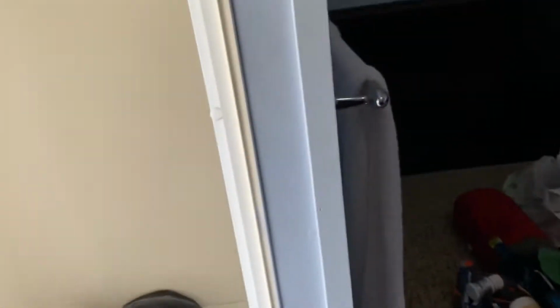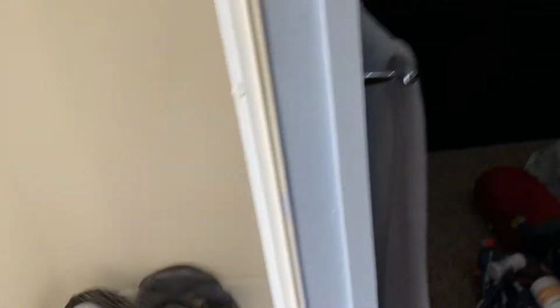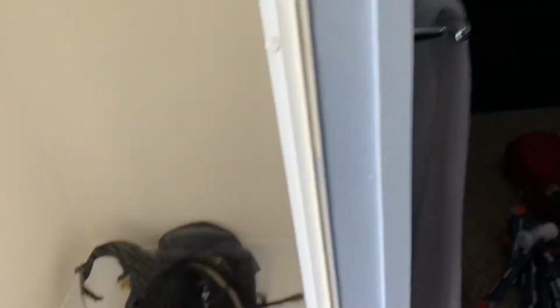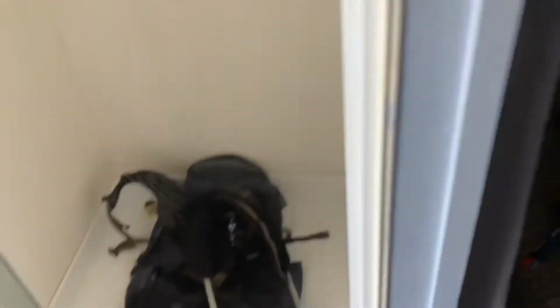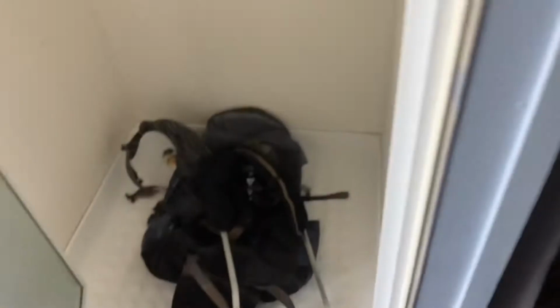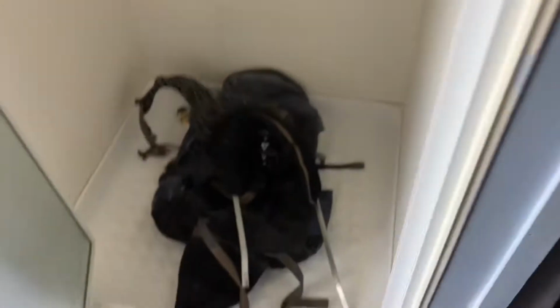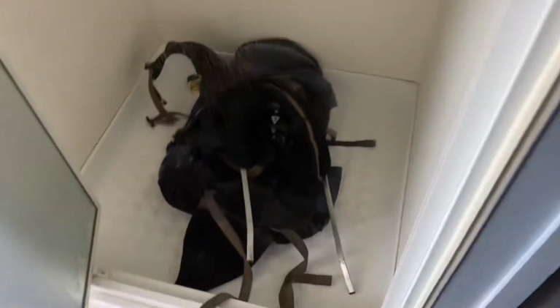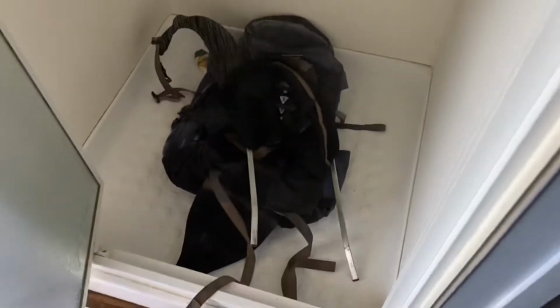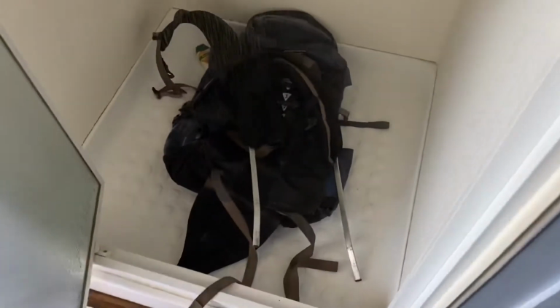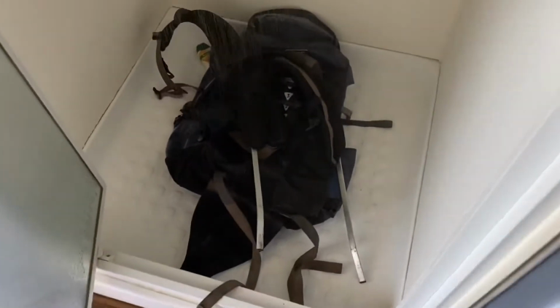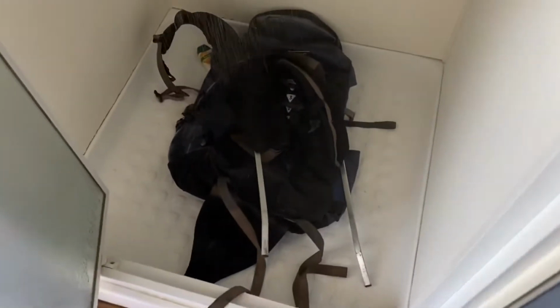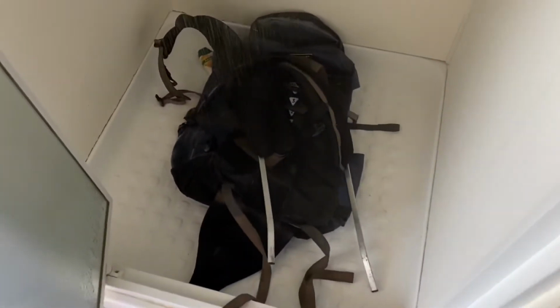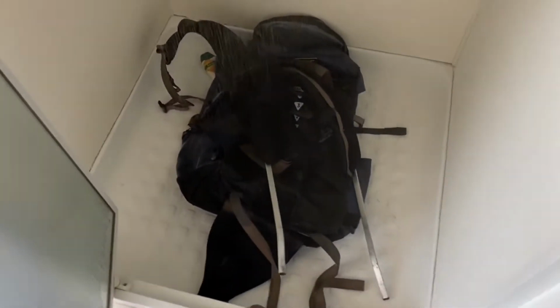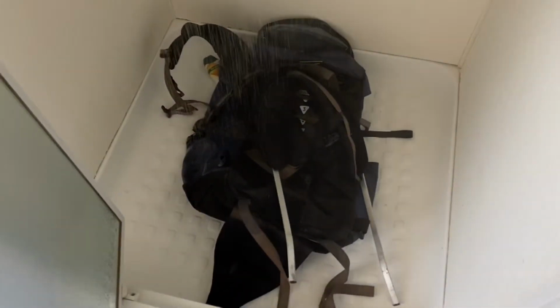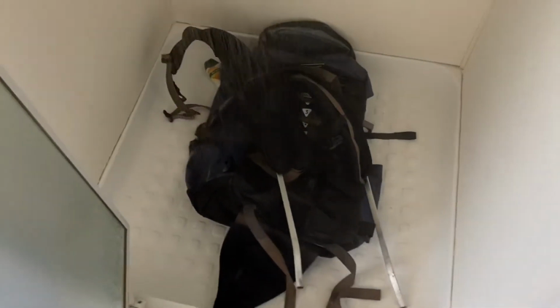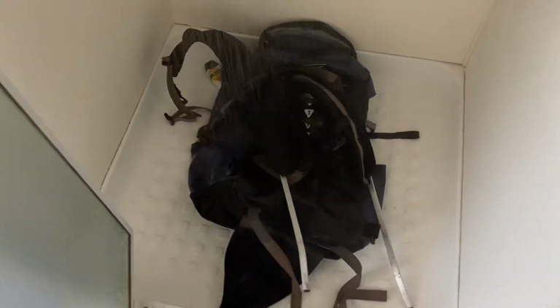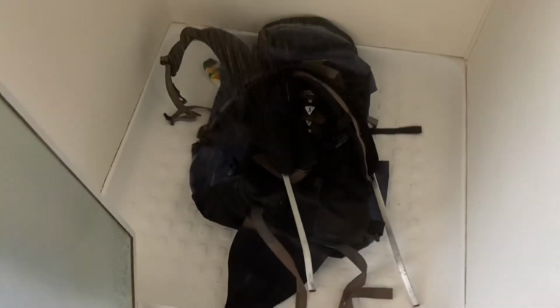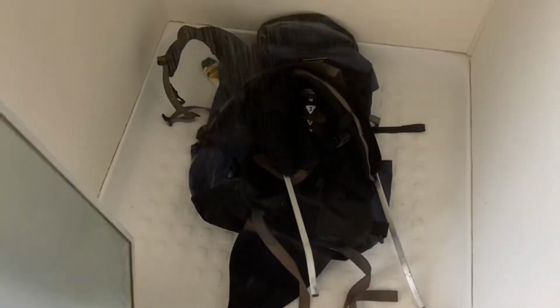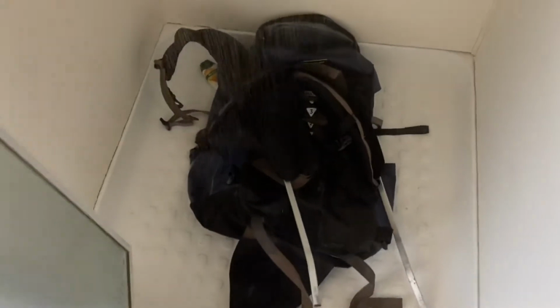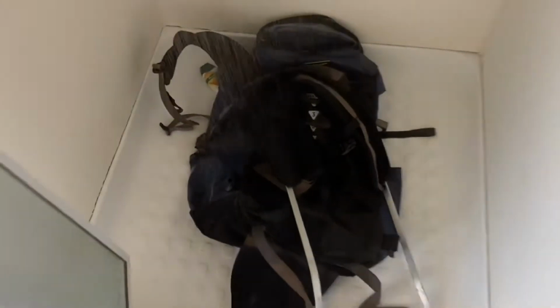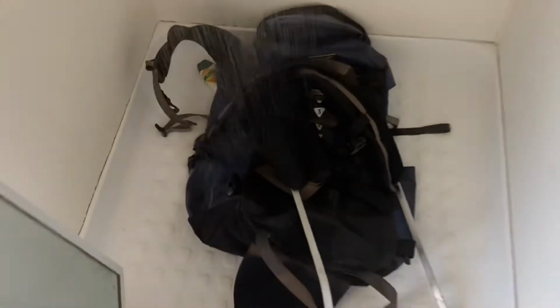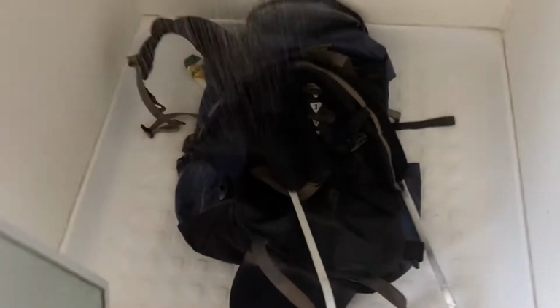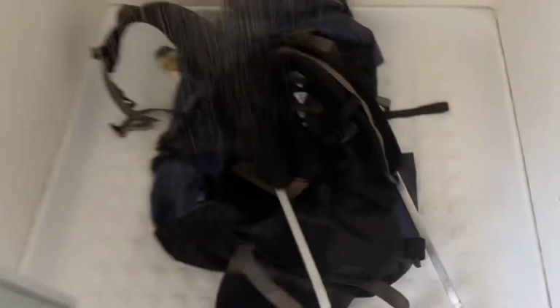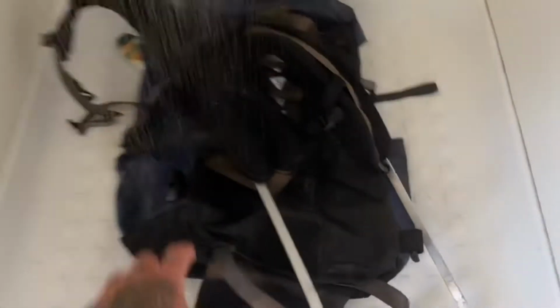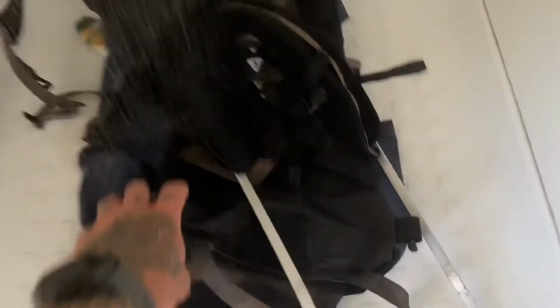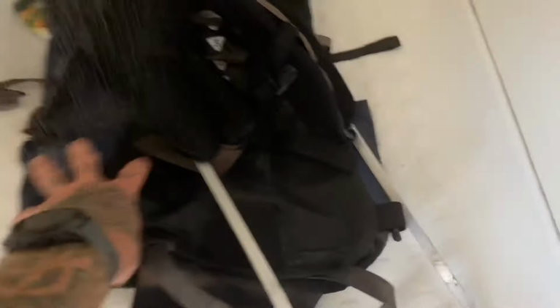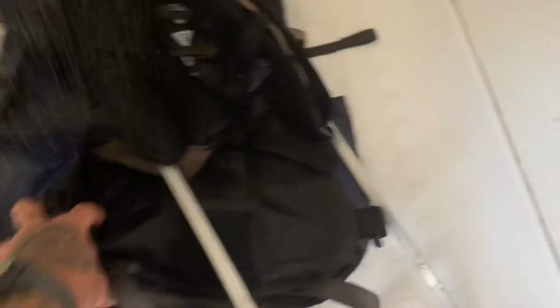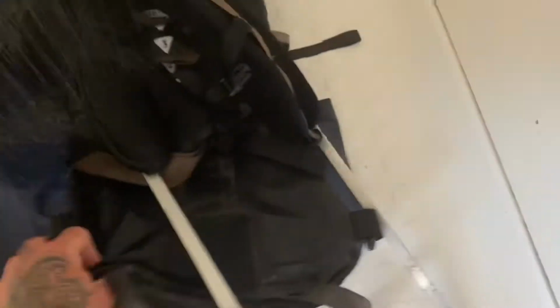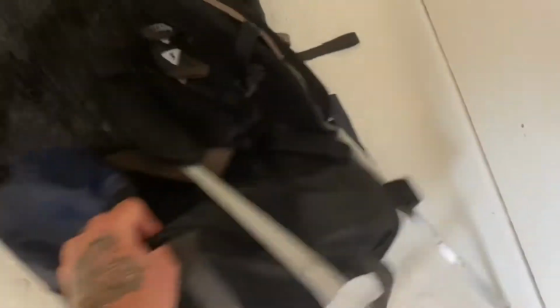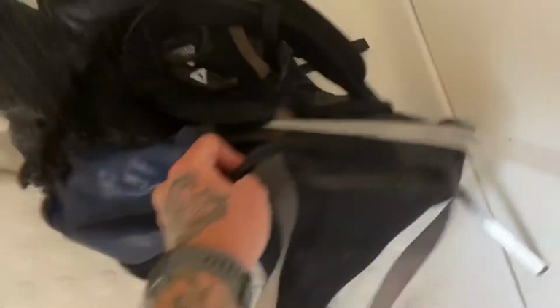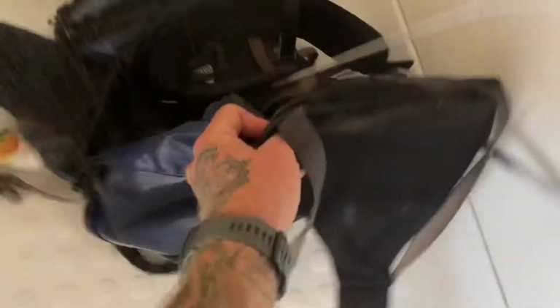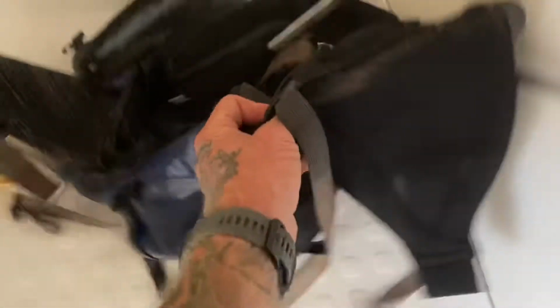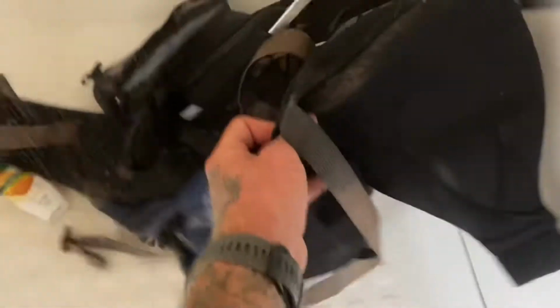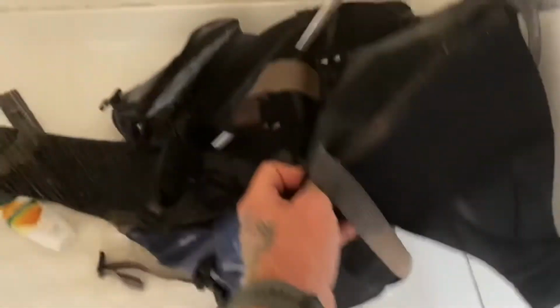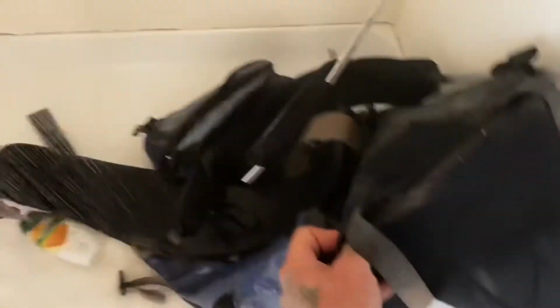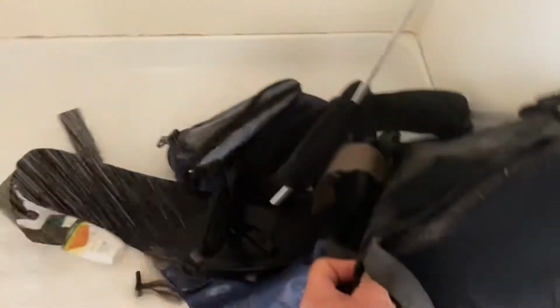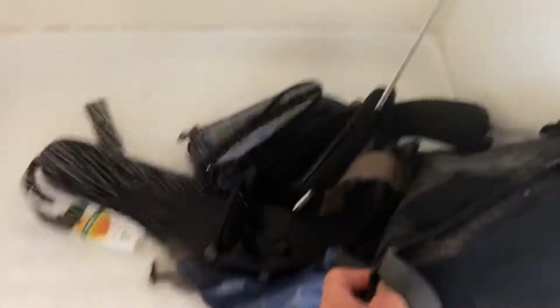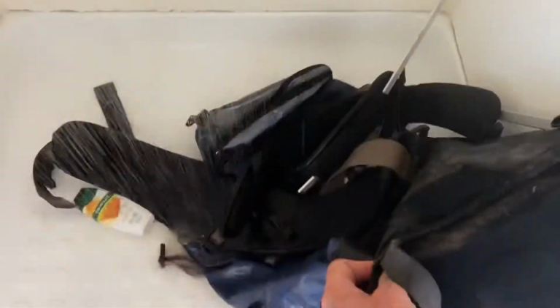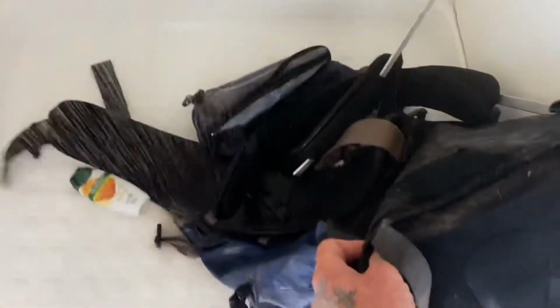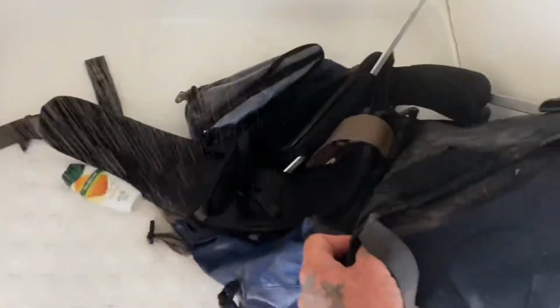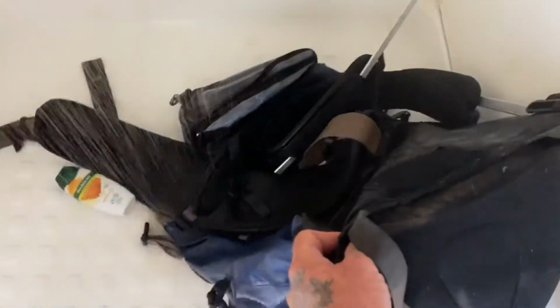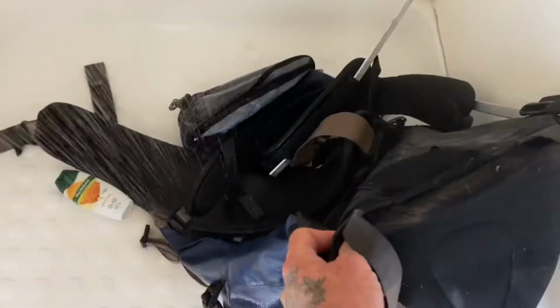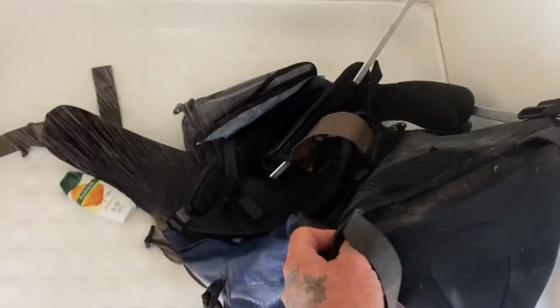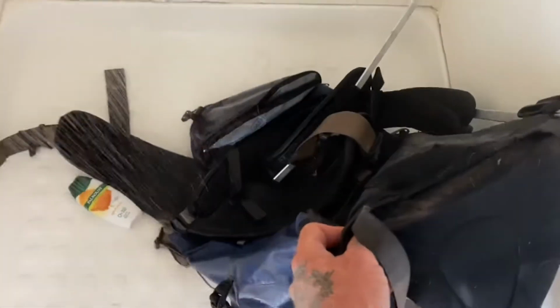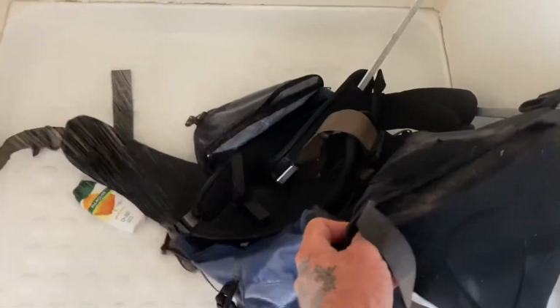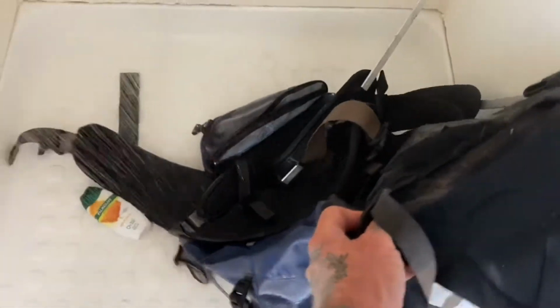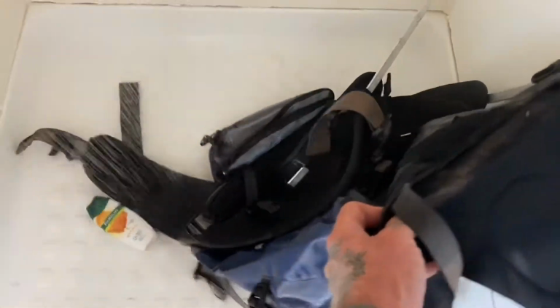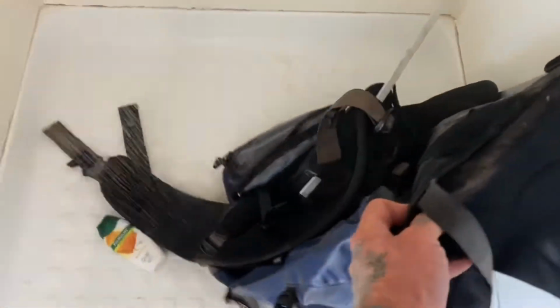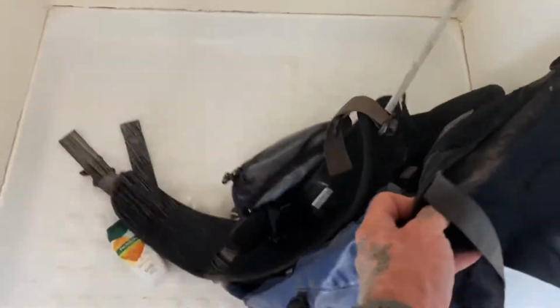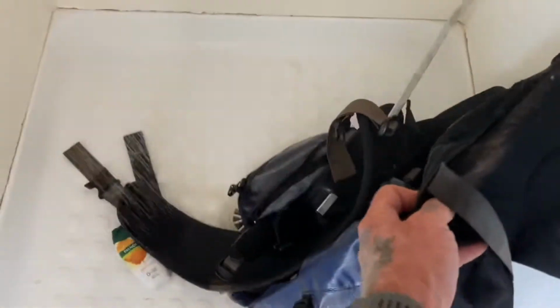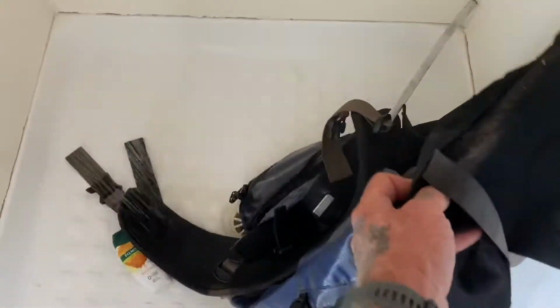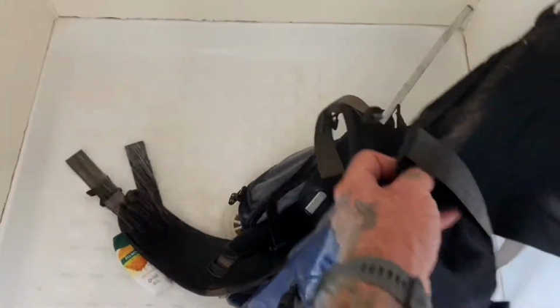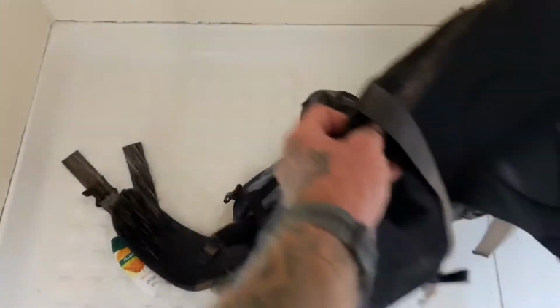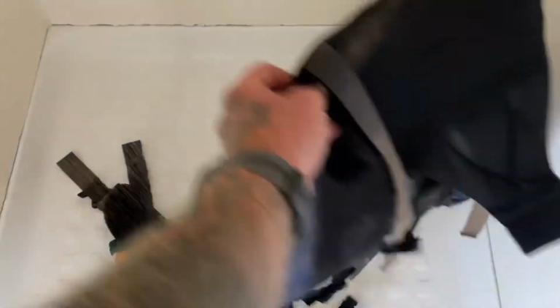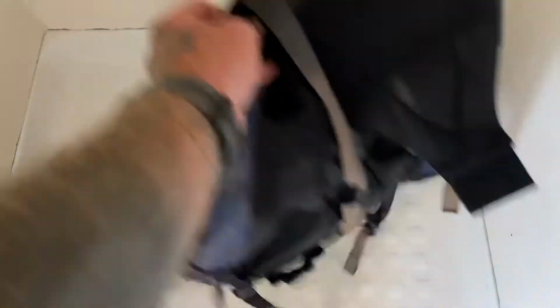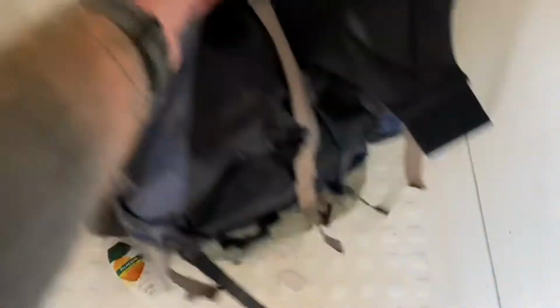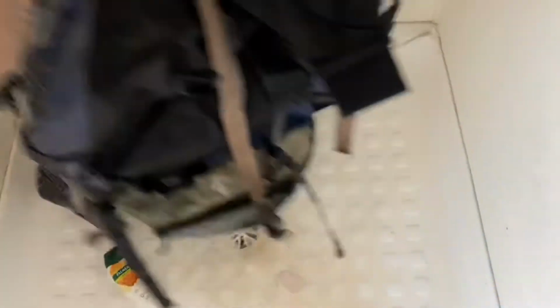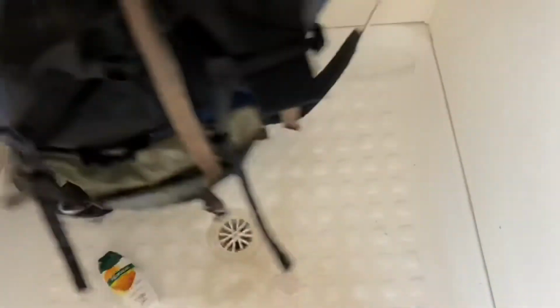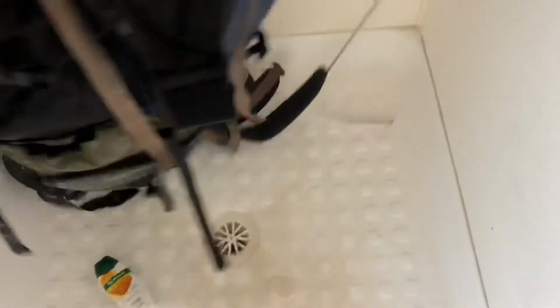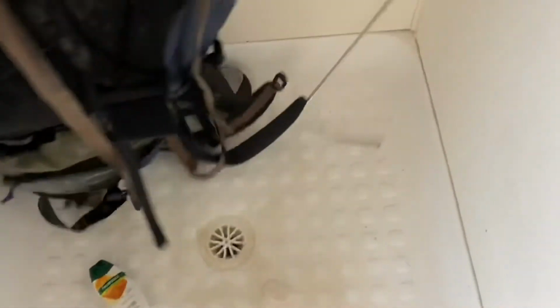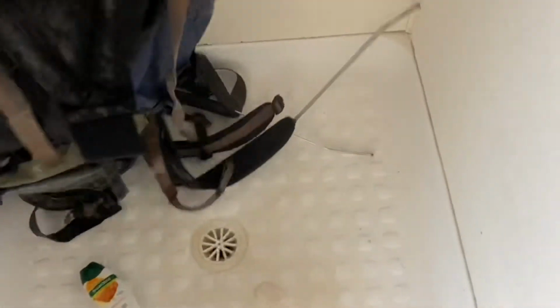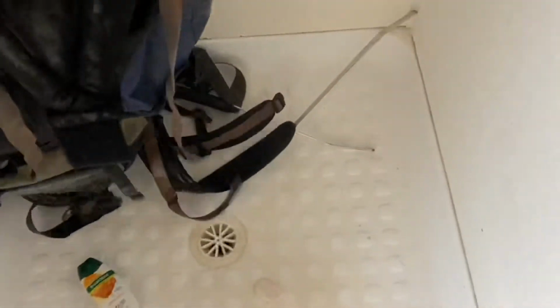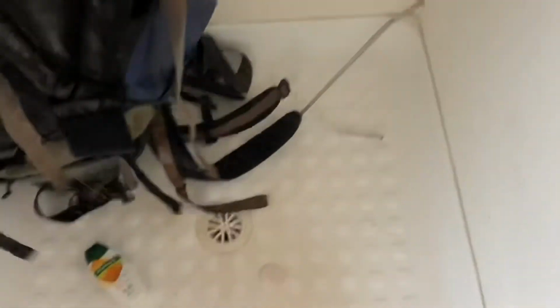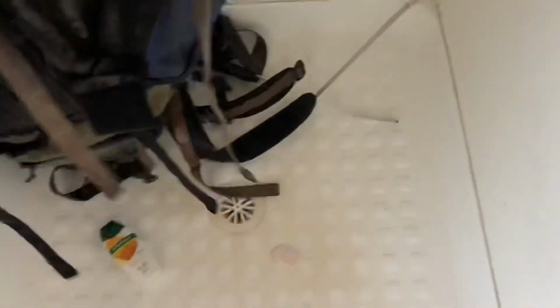There is going to be some serious dirt coming out. You can already see, just without washing it, the dirt is just coming off it now.